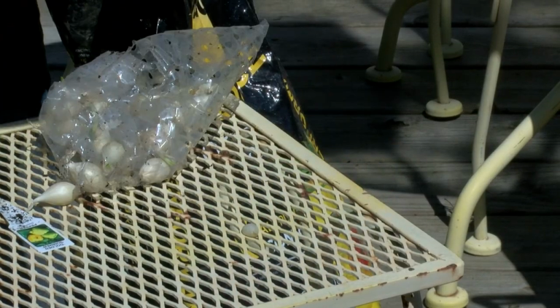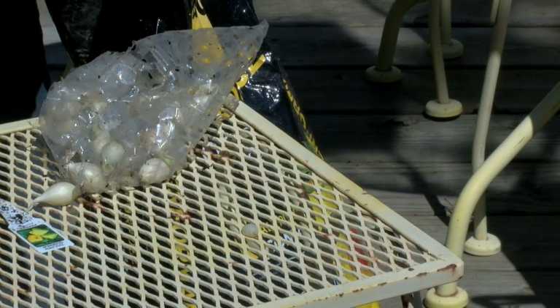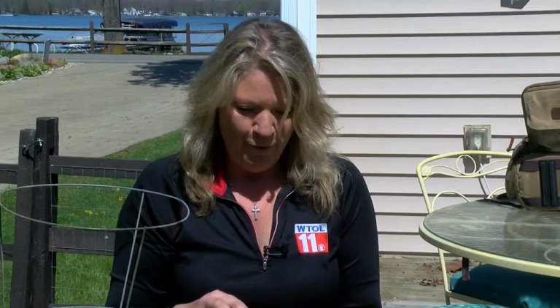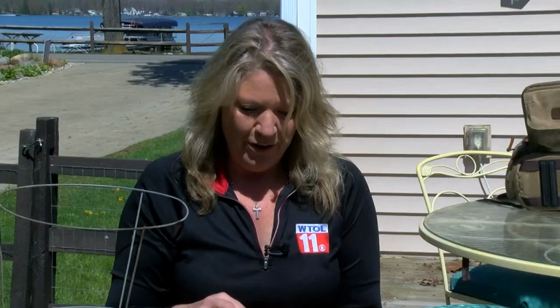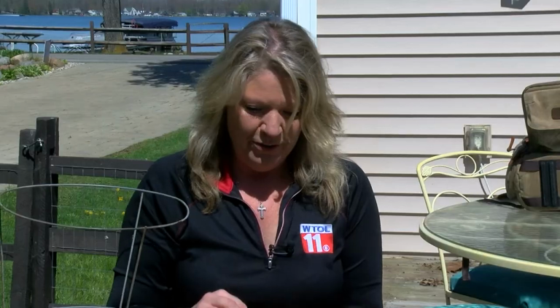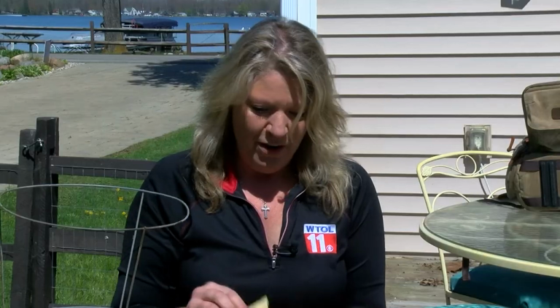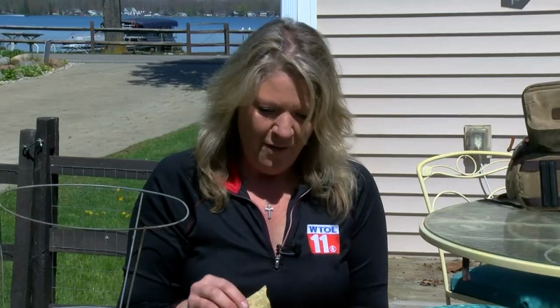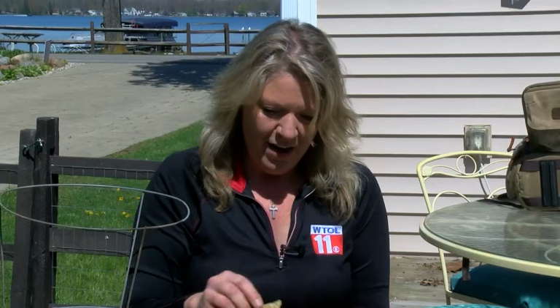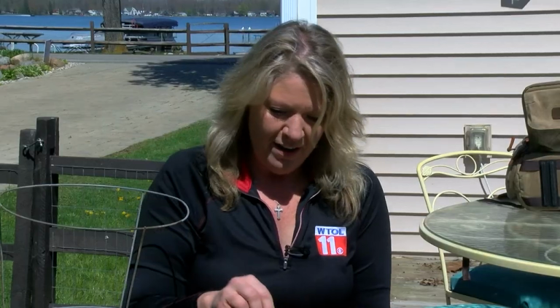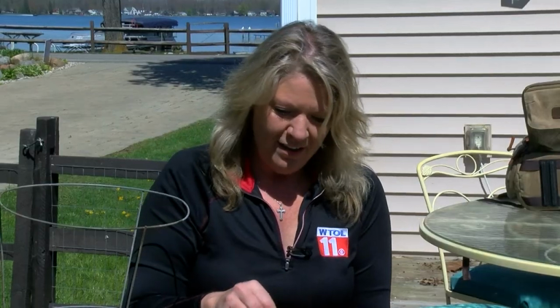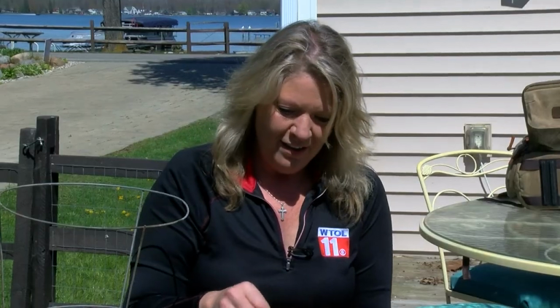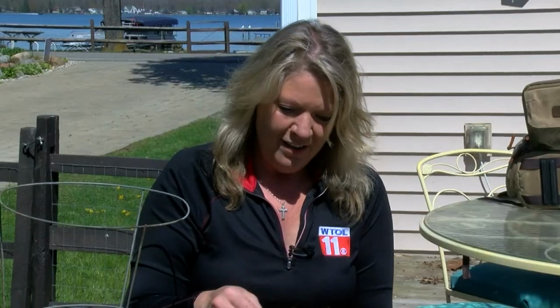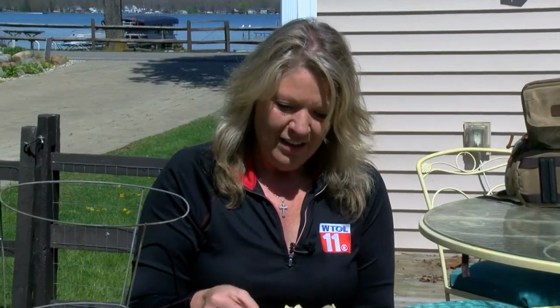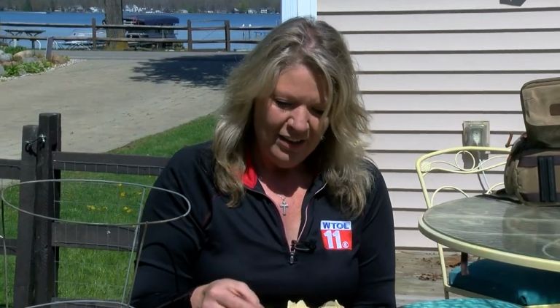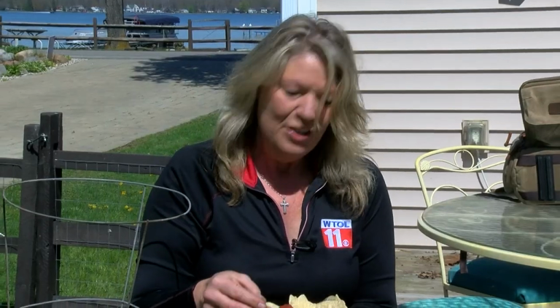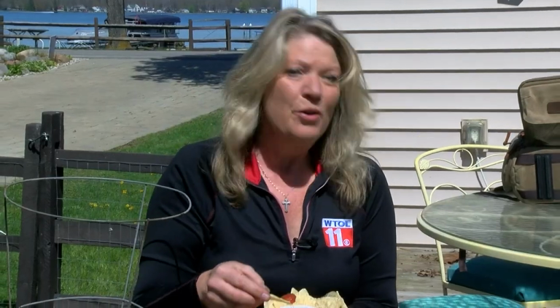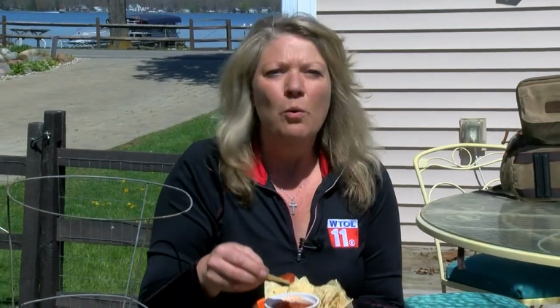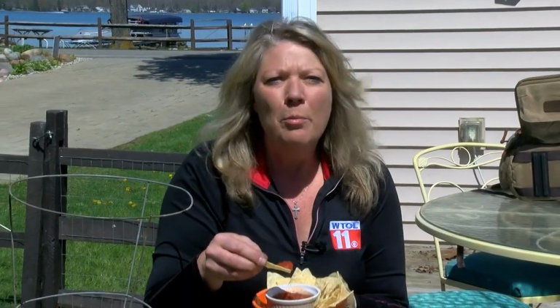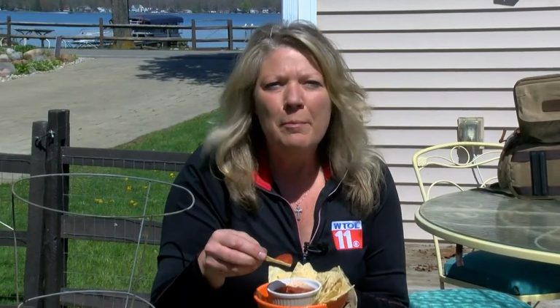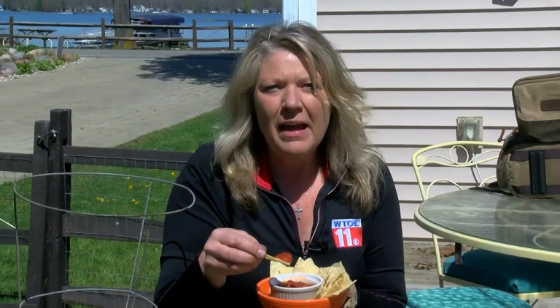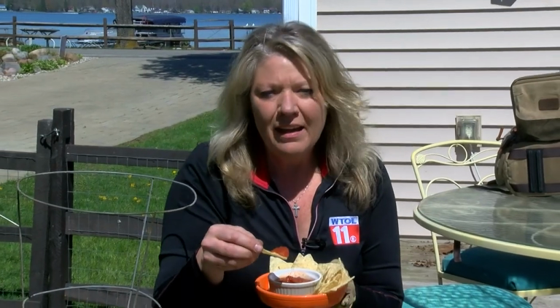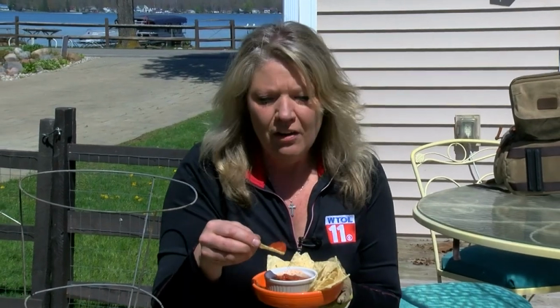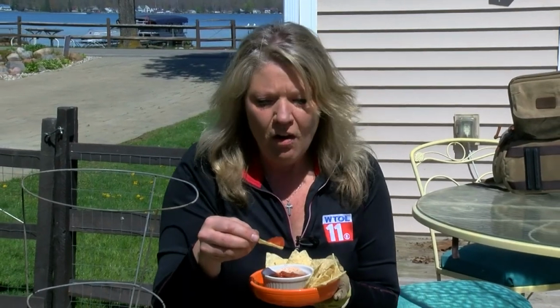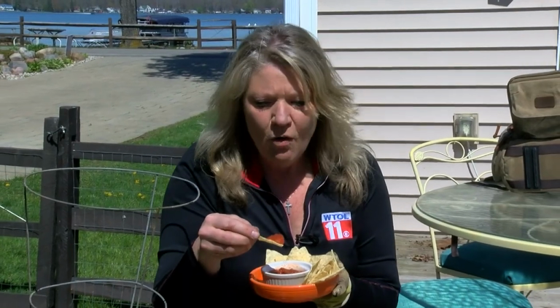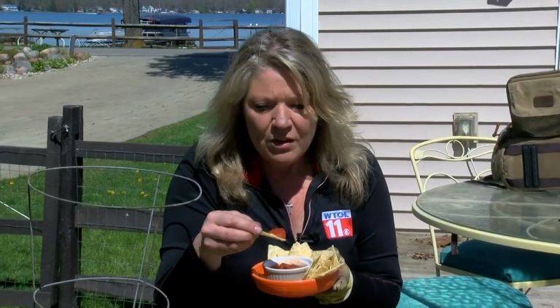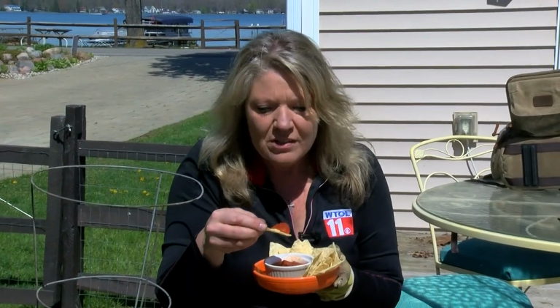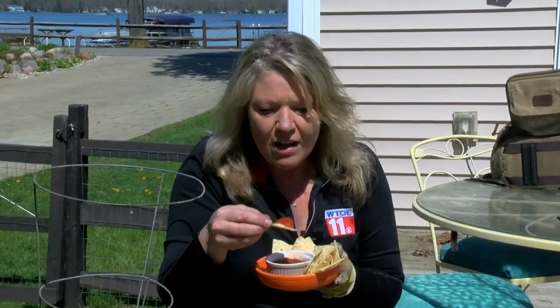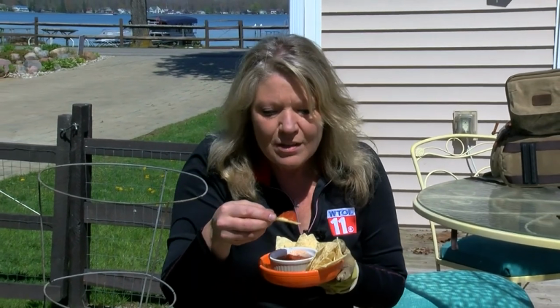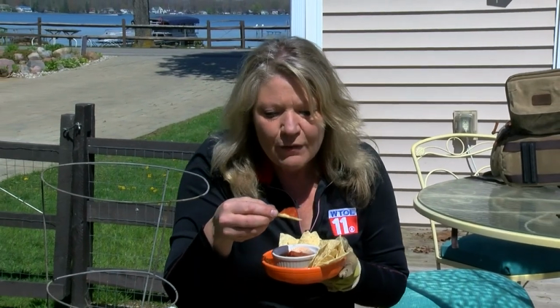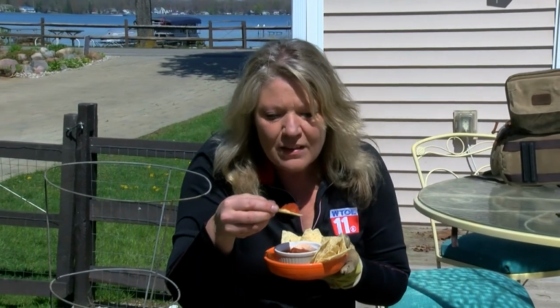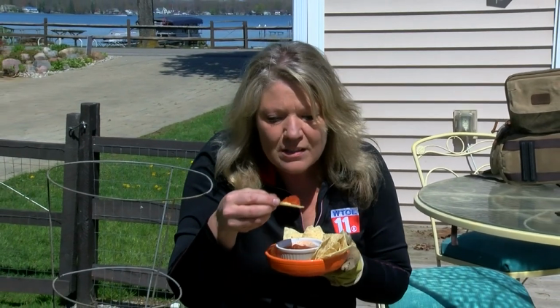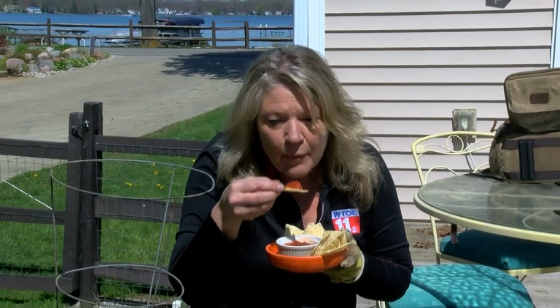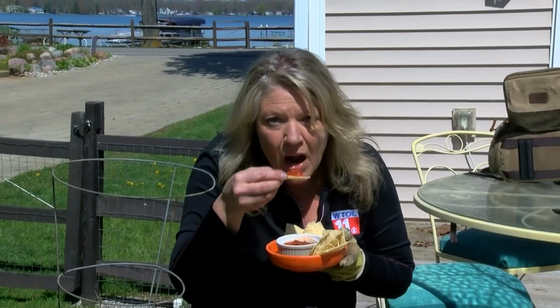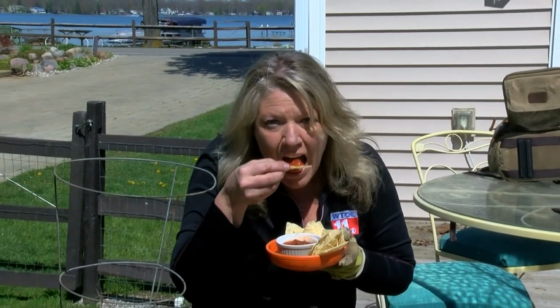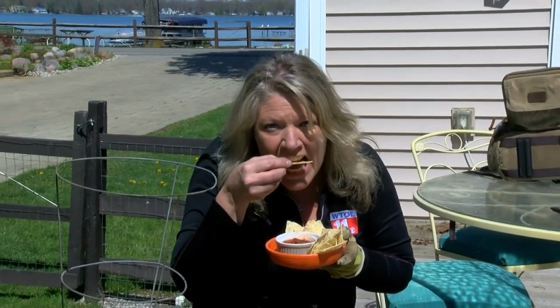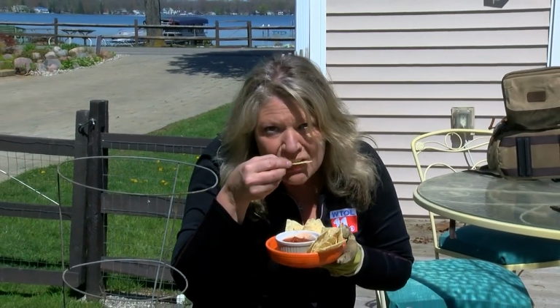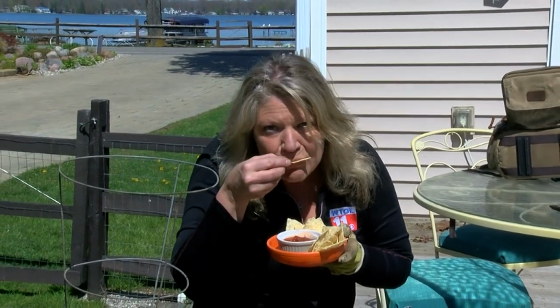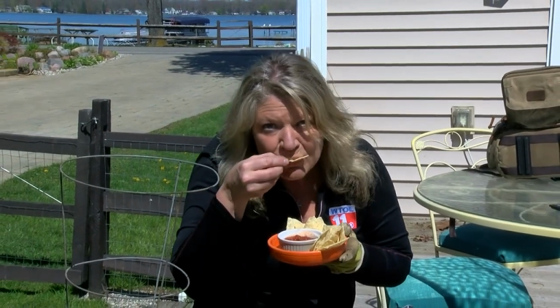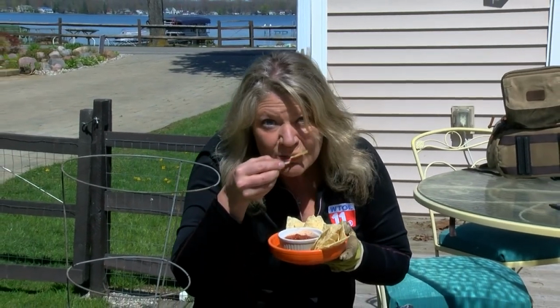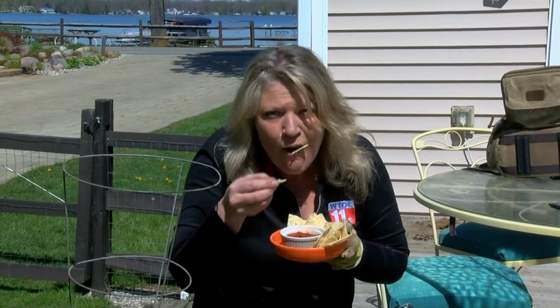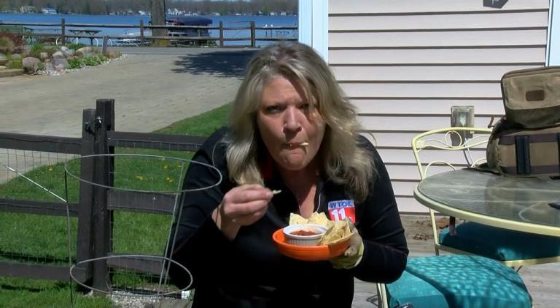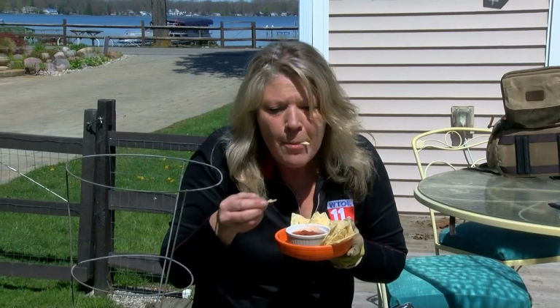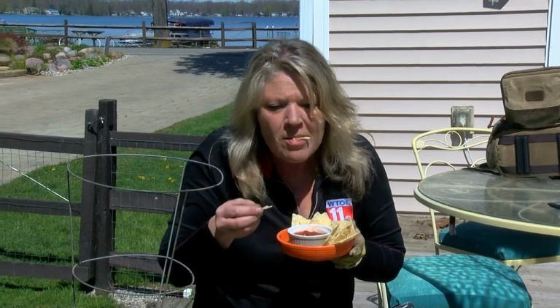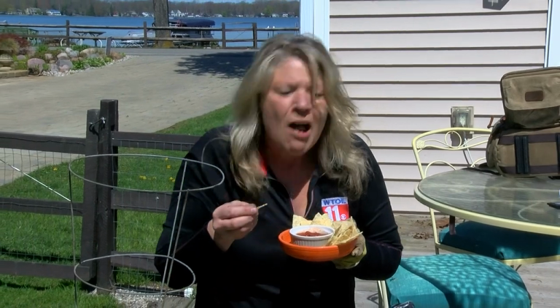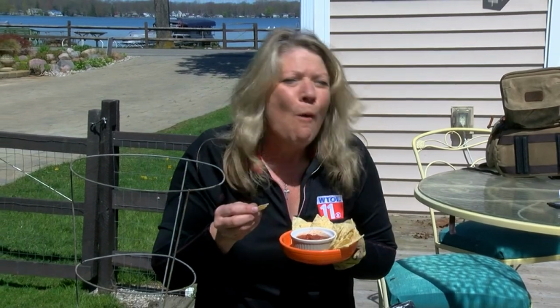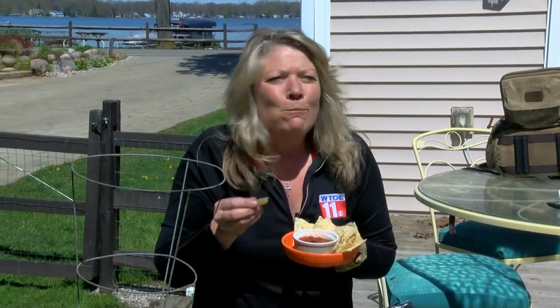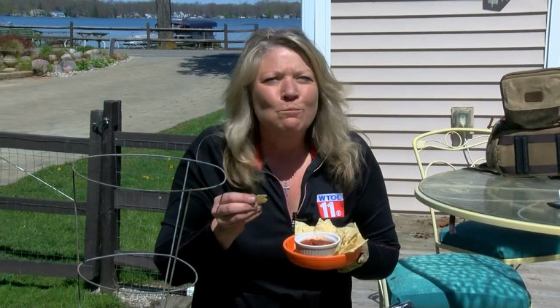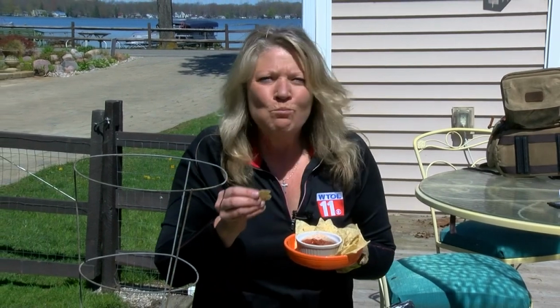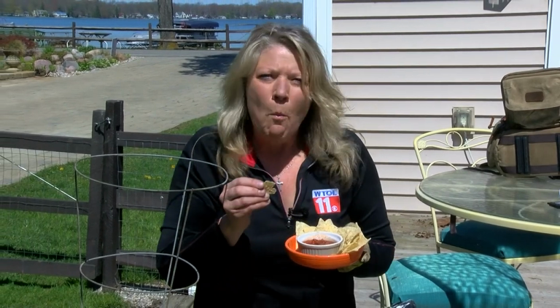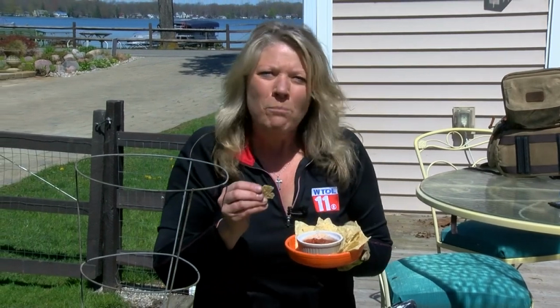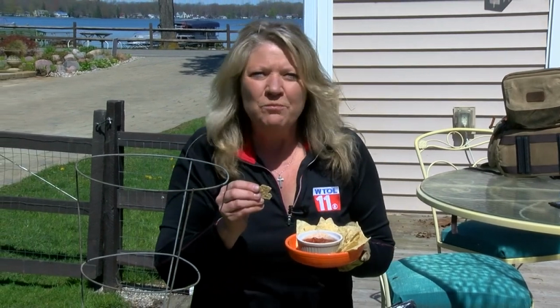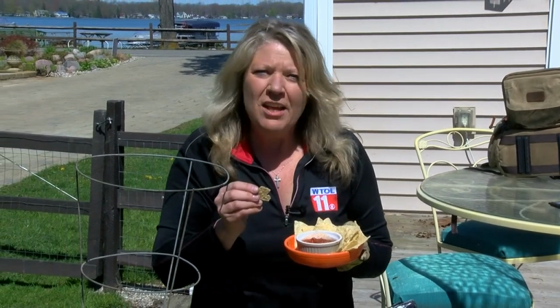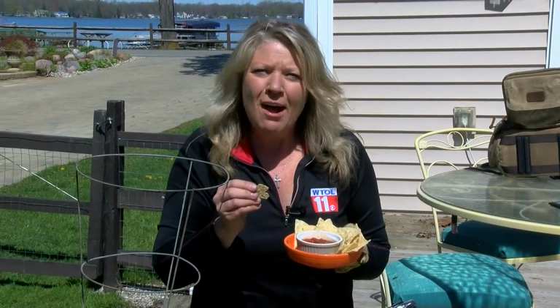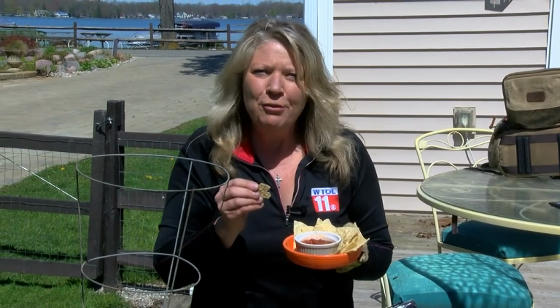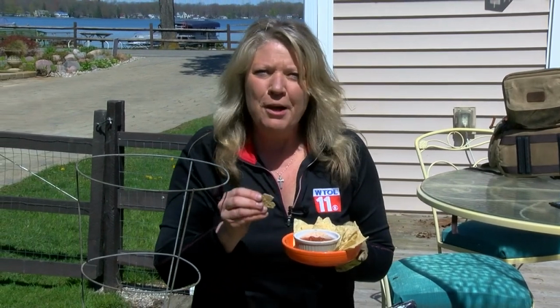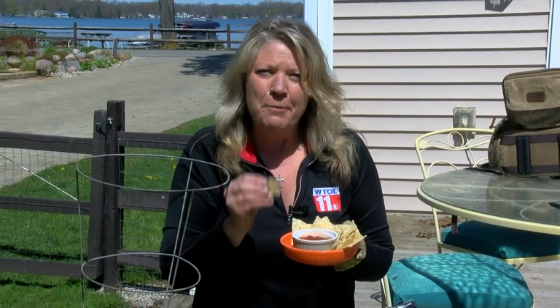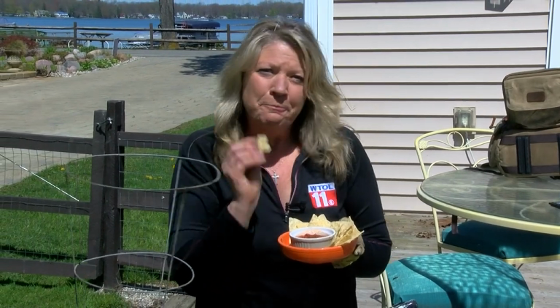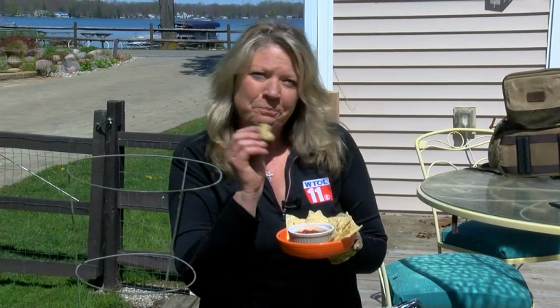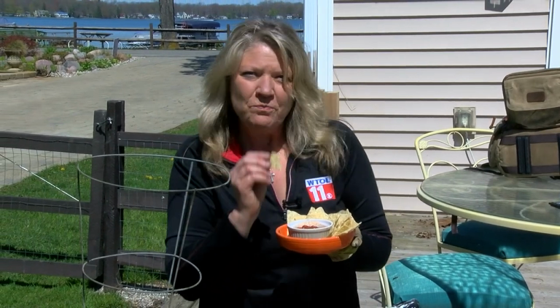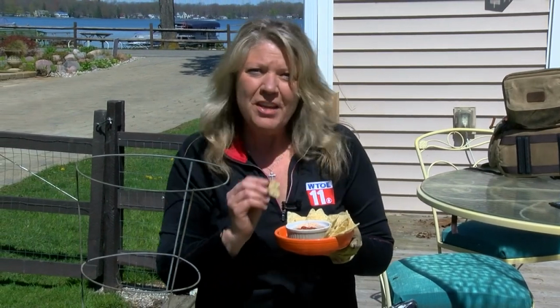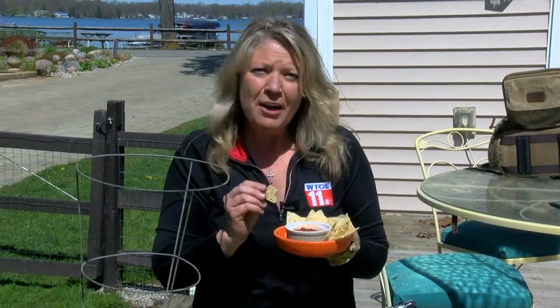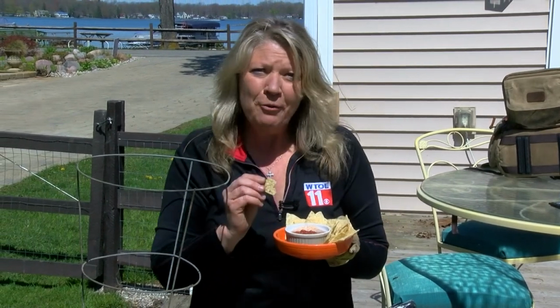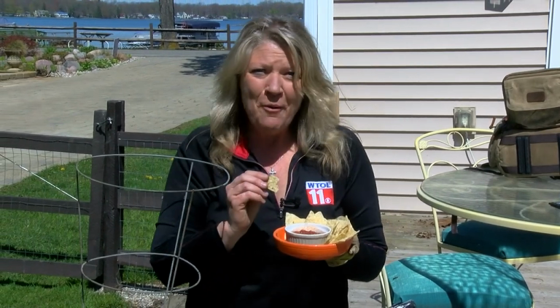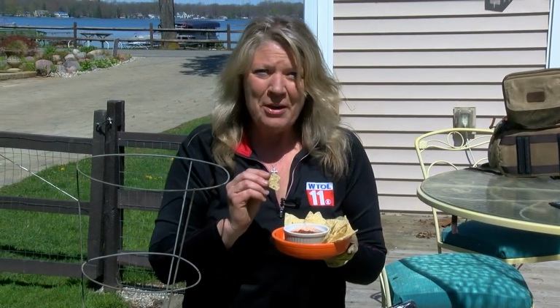Before you know it, you will be making your own salsa for the summer. Get out there and get growing.